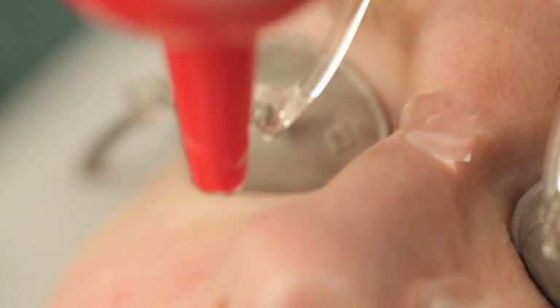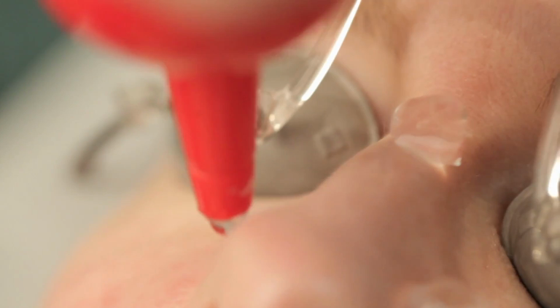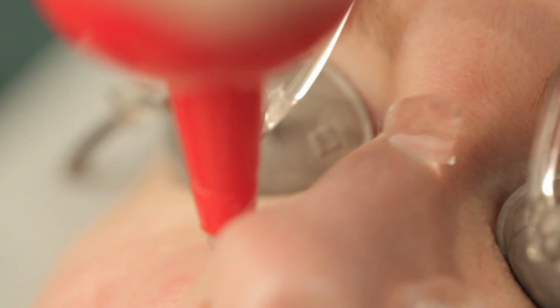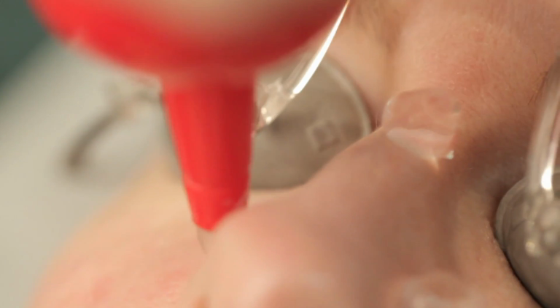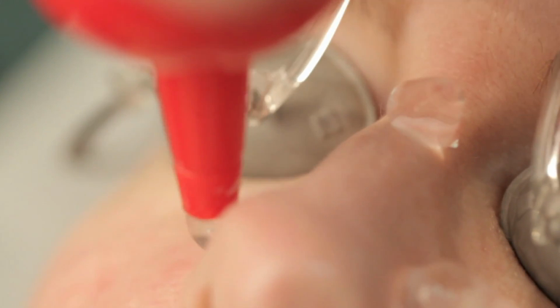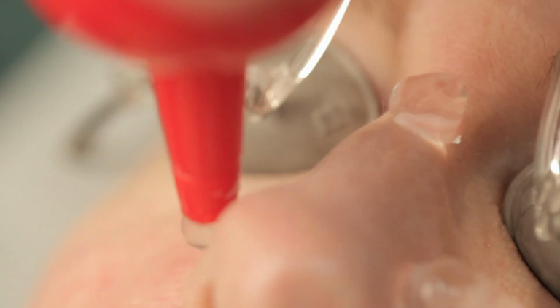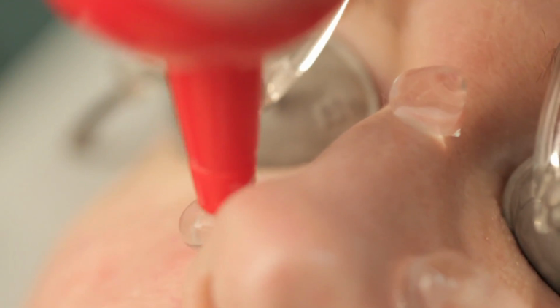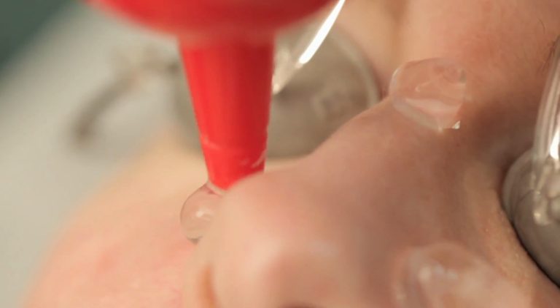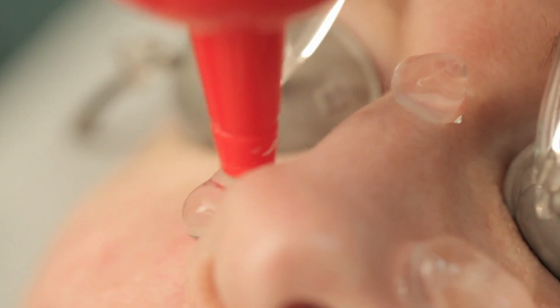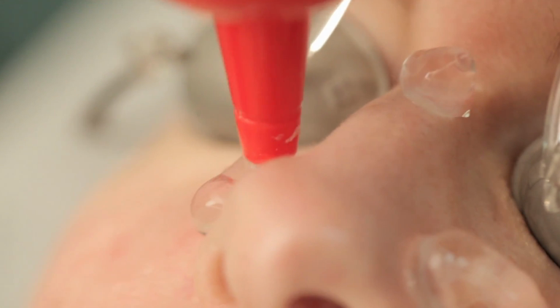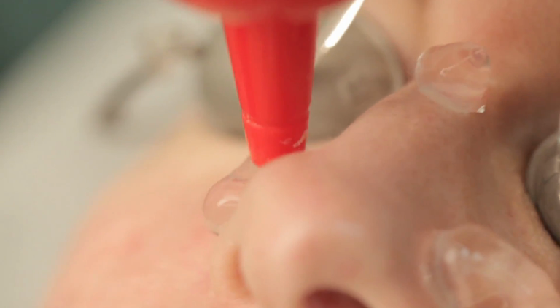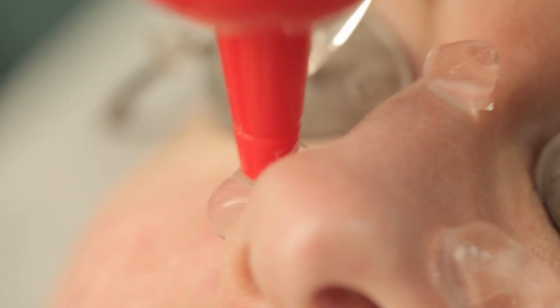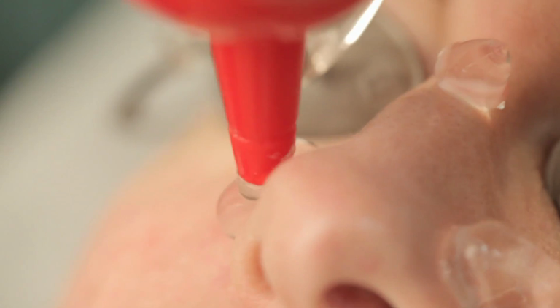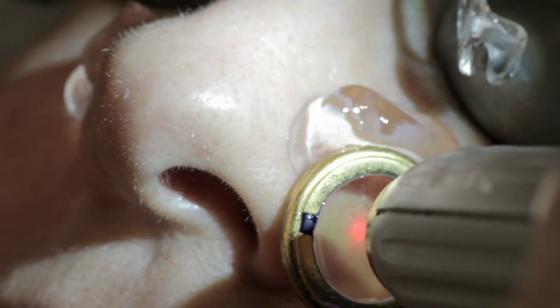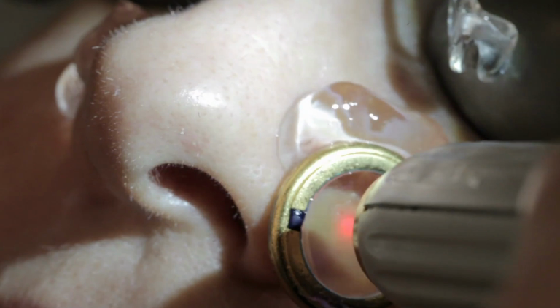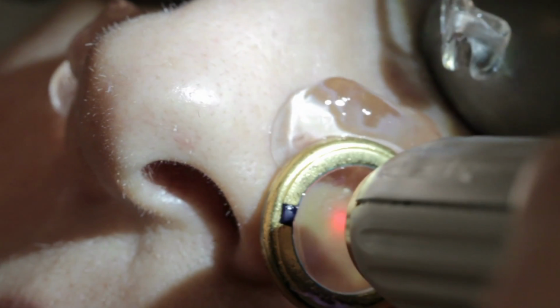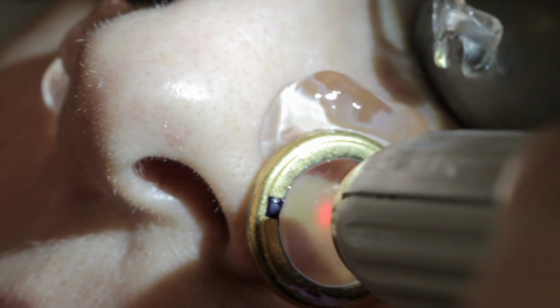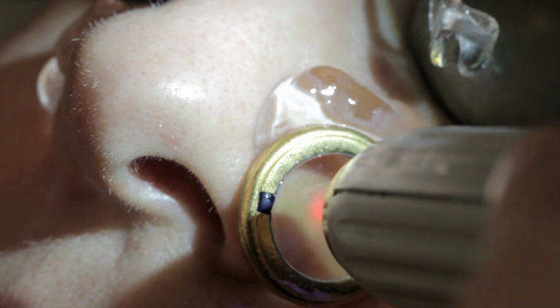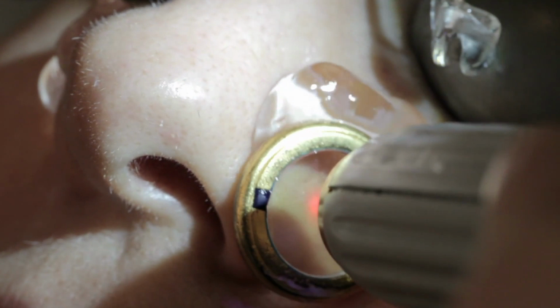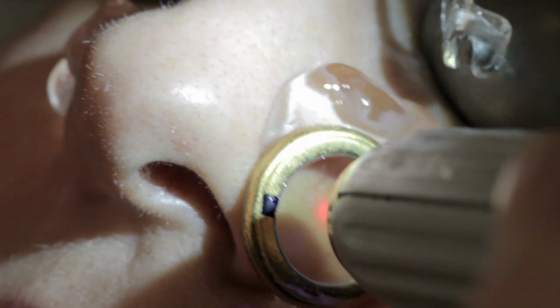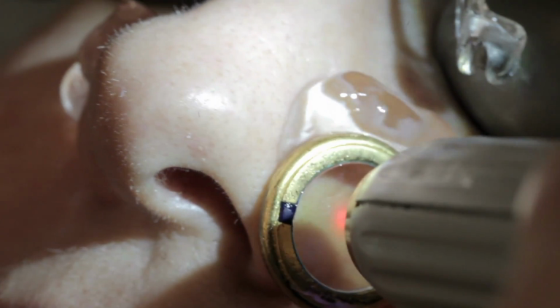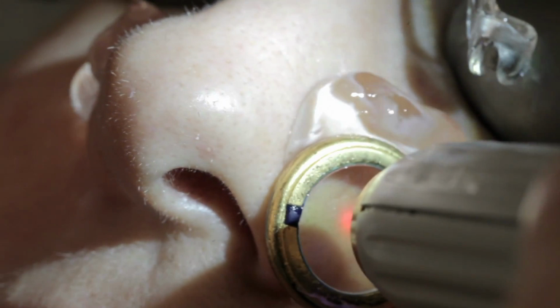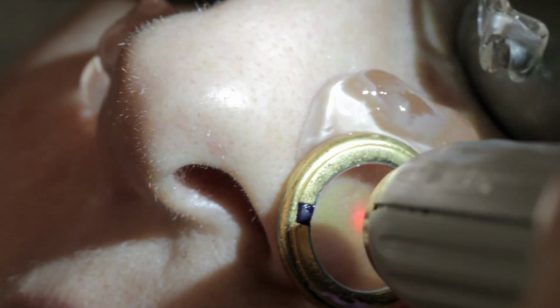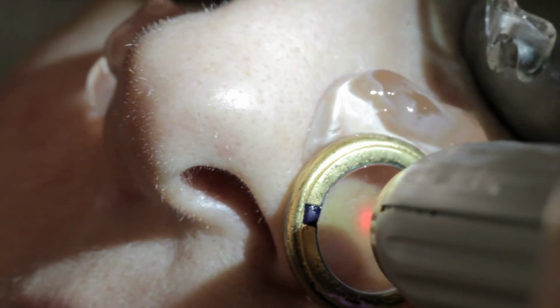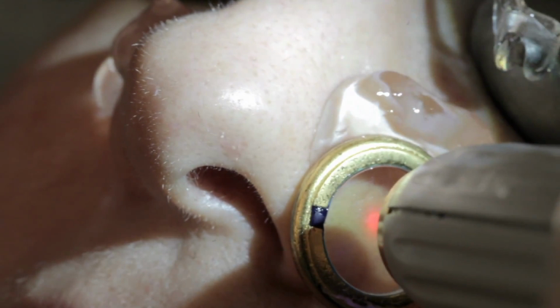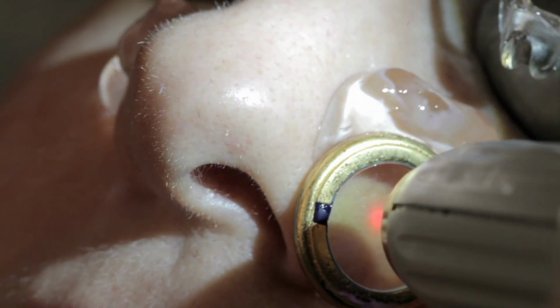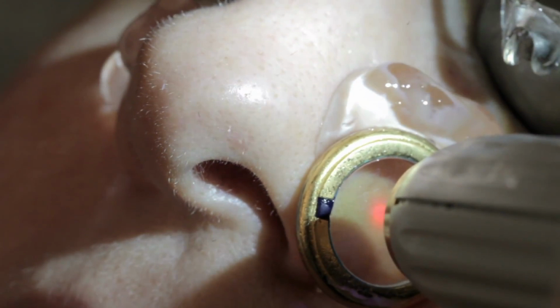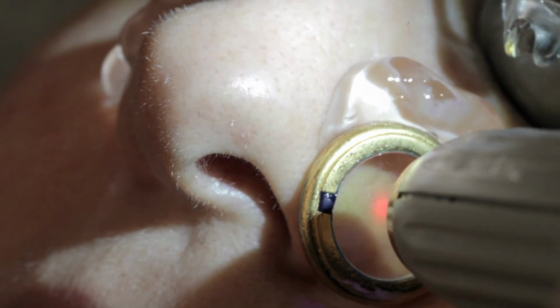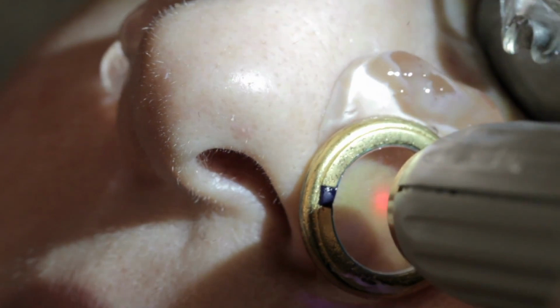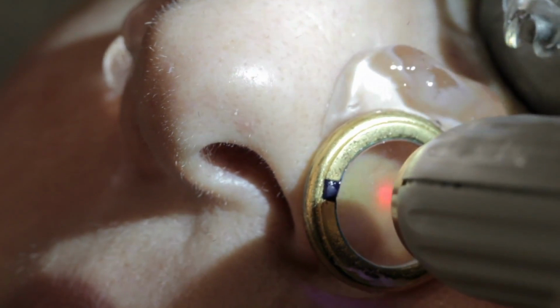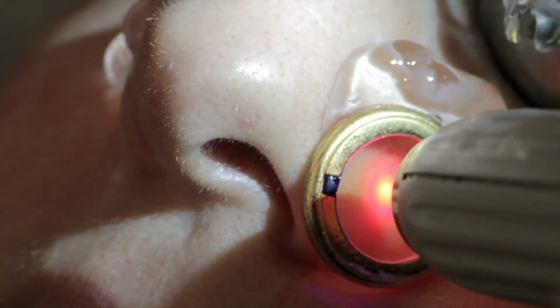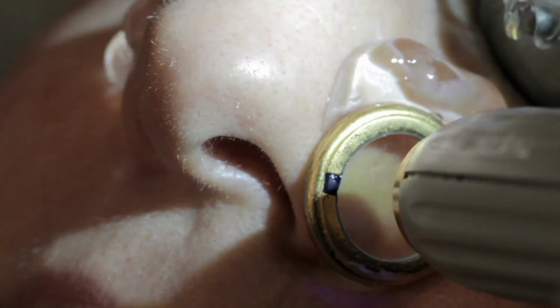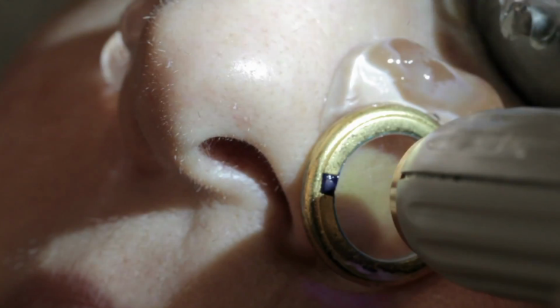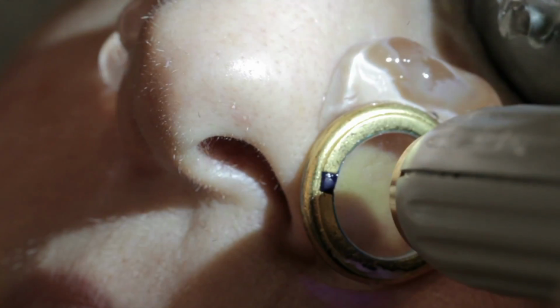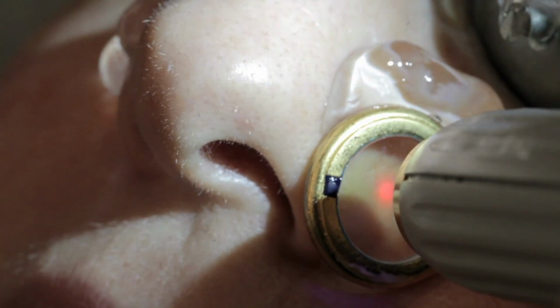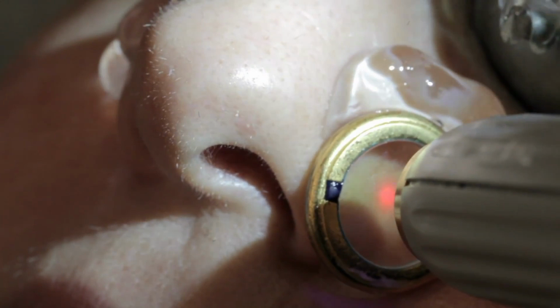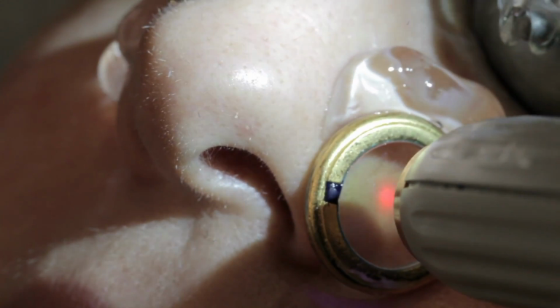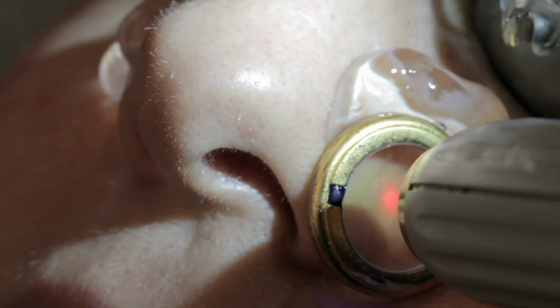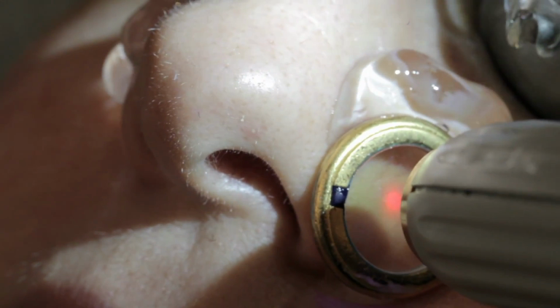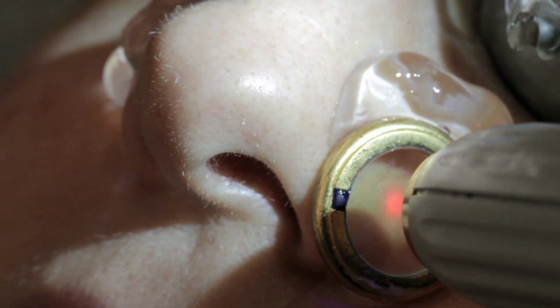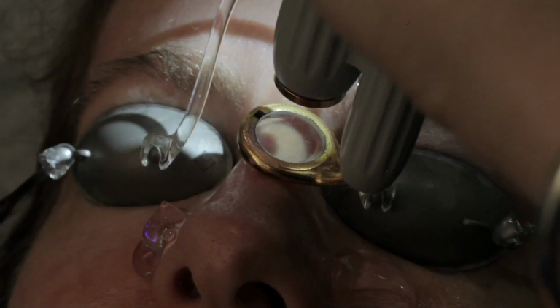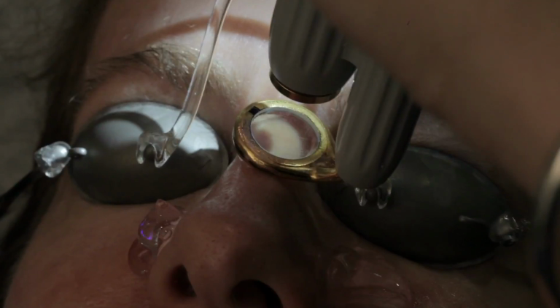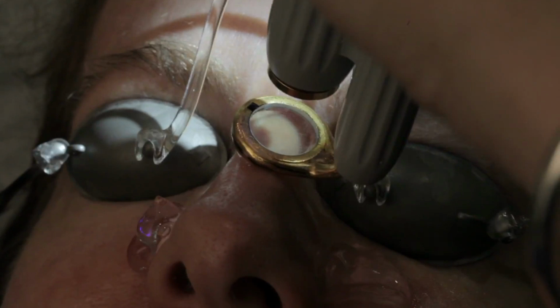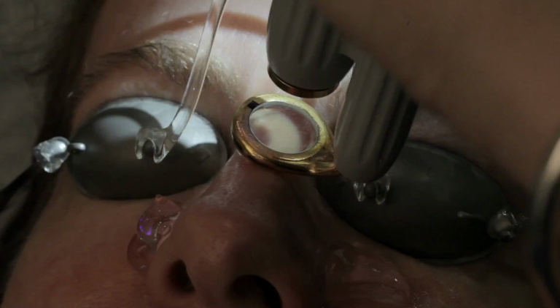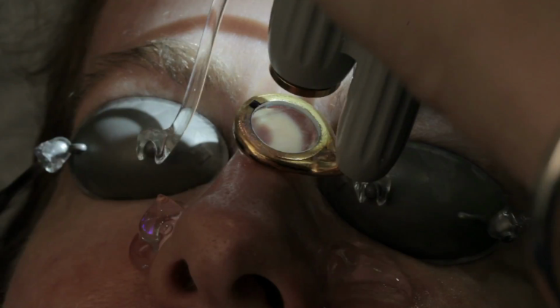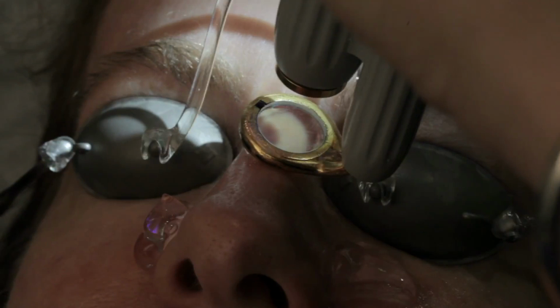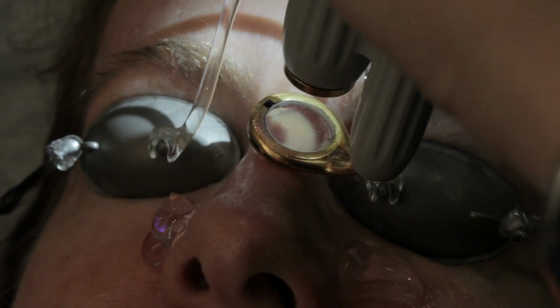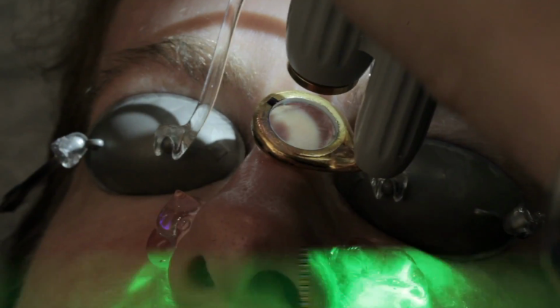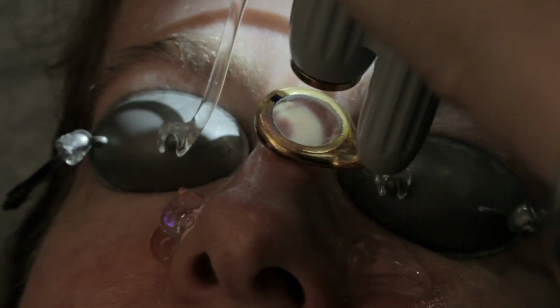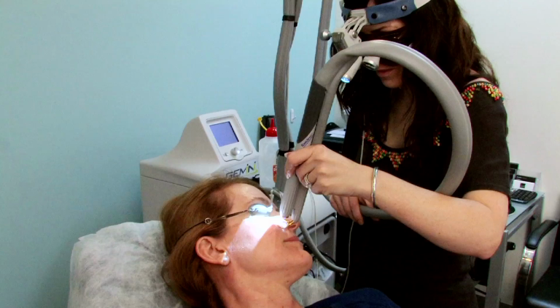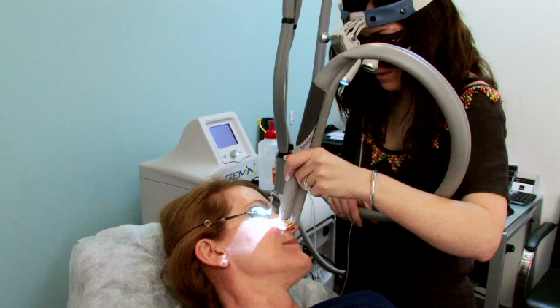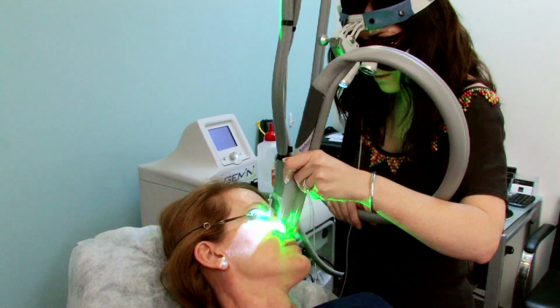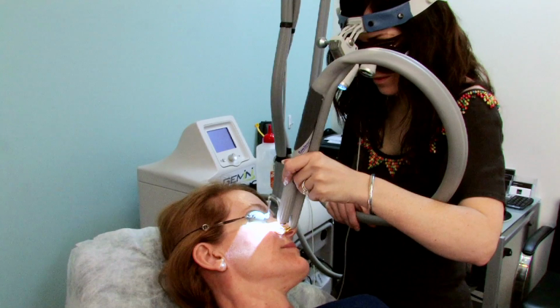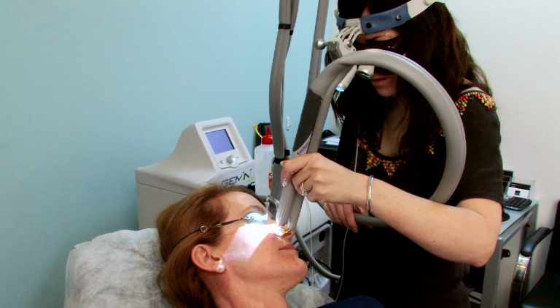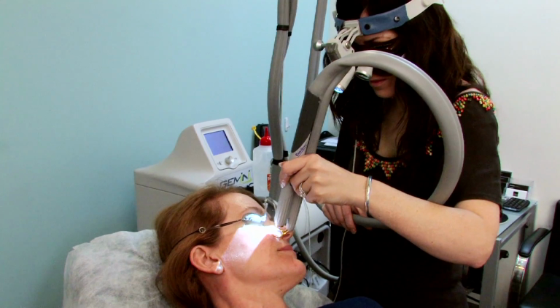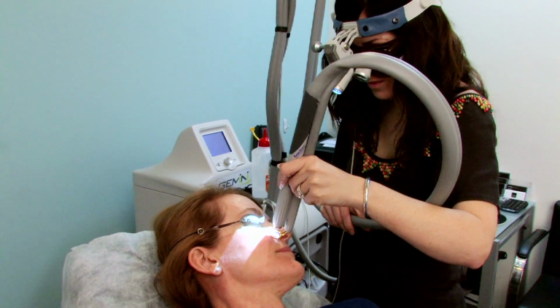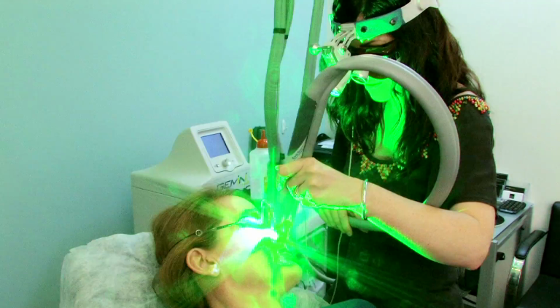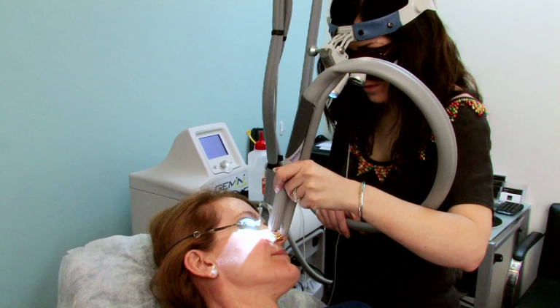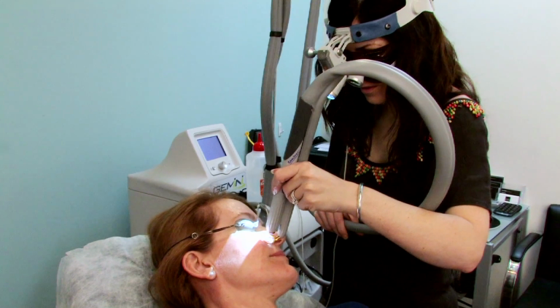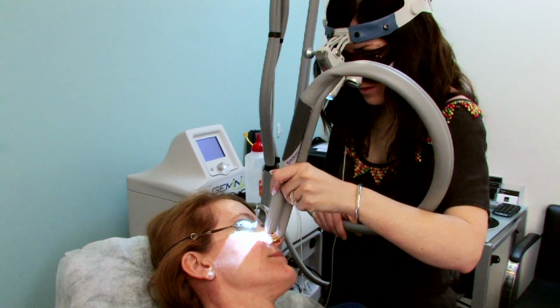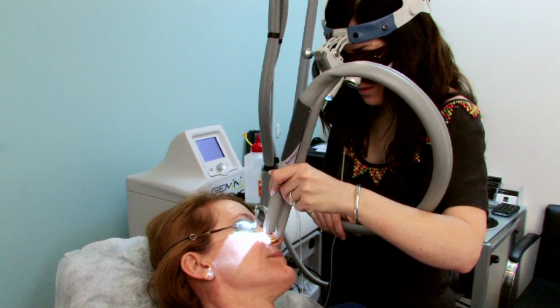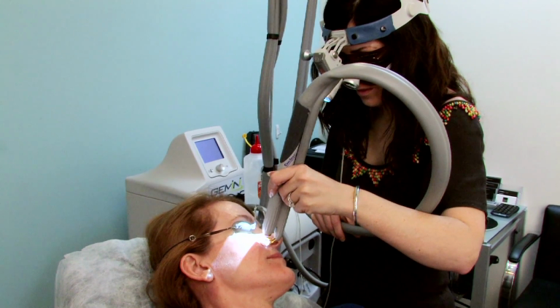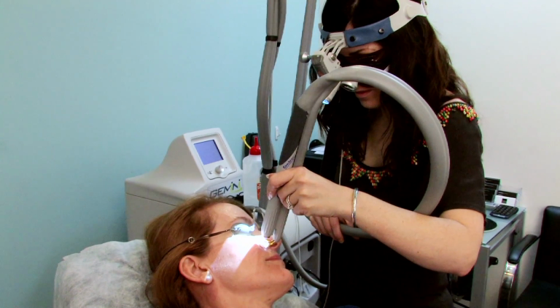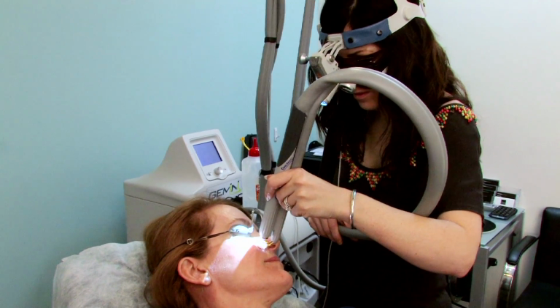The majority of people — about 70 percent — only need one session, 20 percent need two, and 10 percent may need three or more.